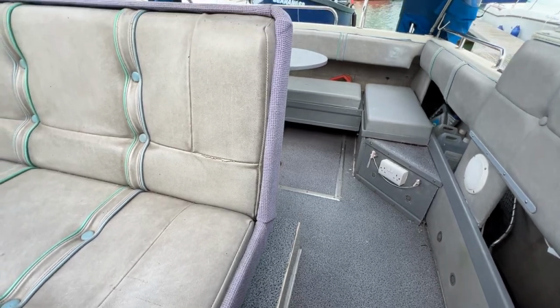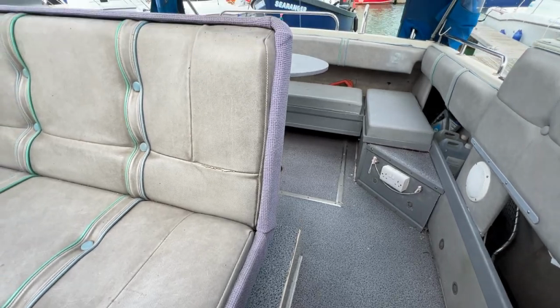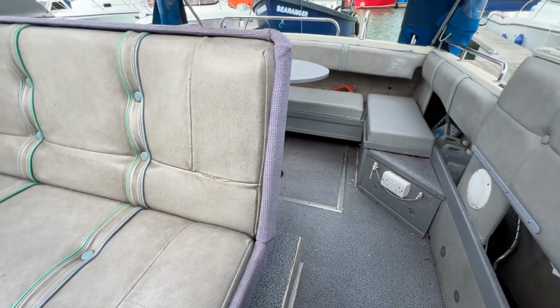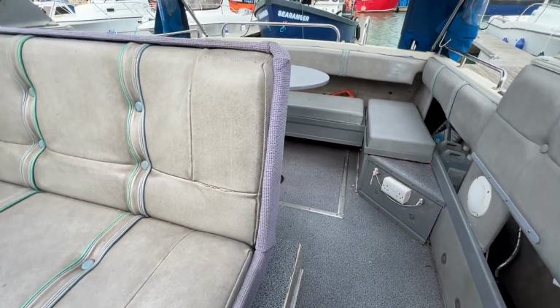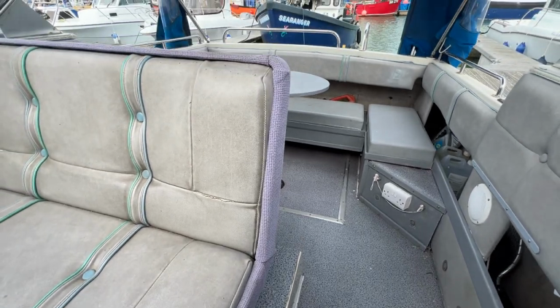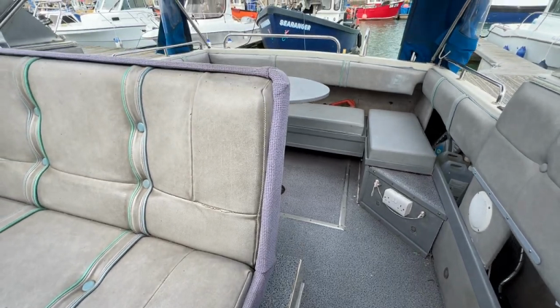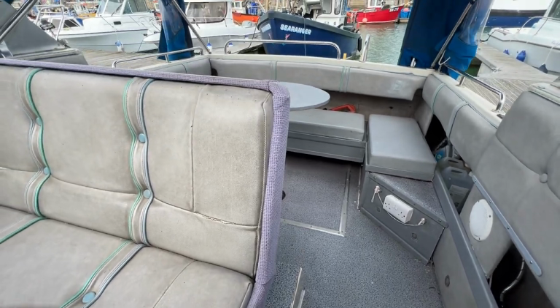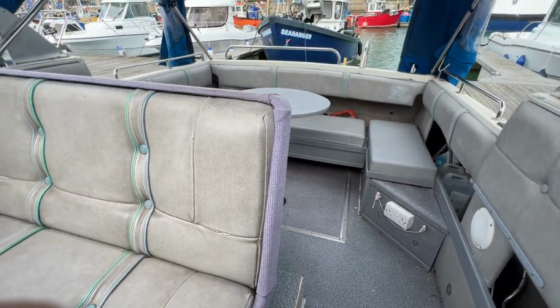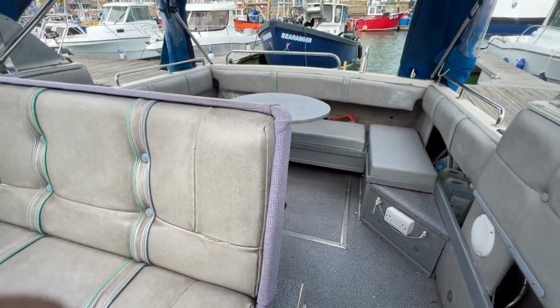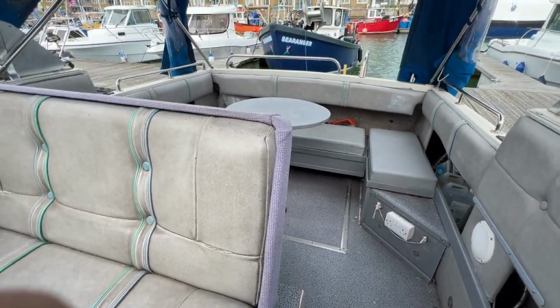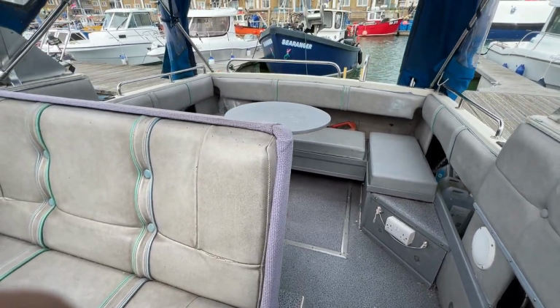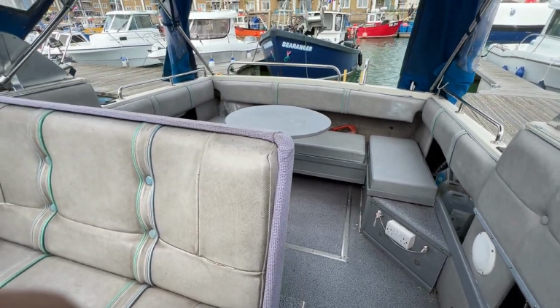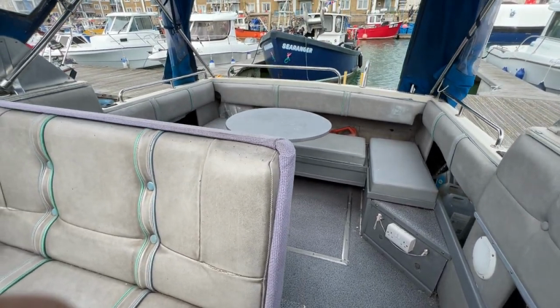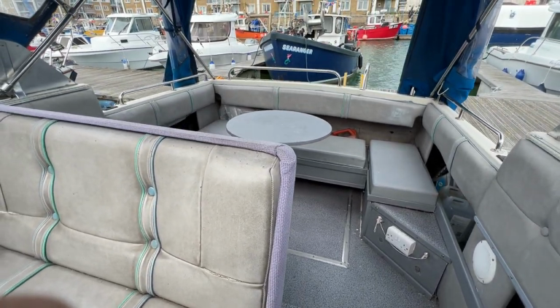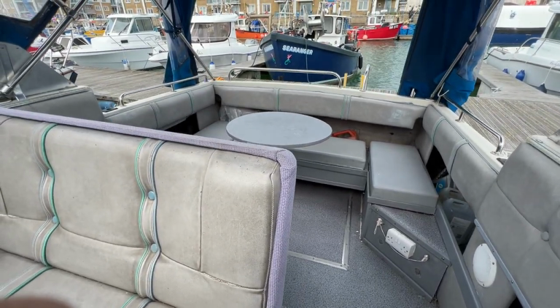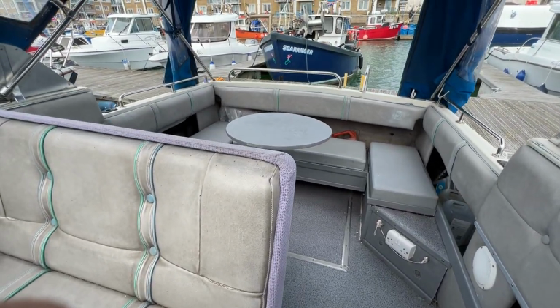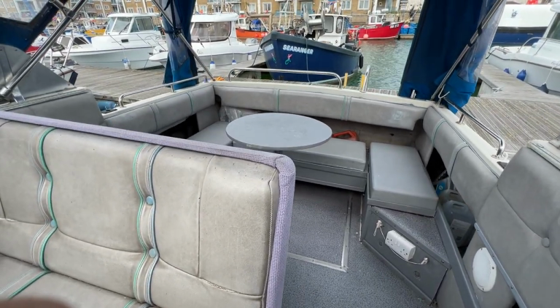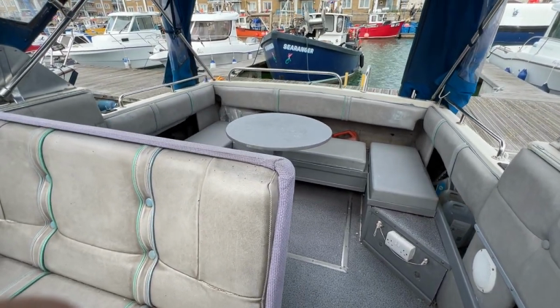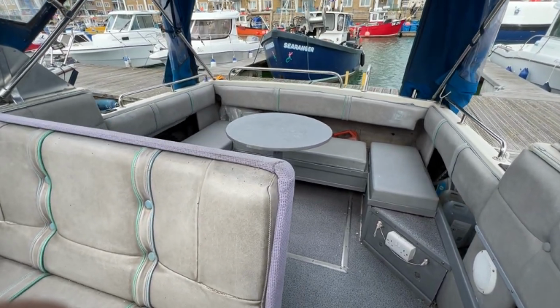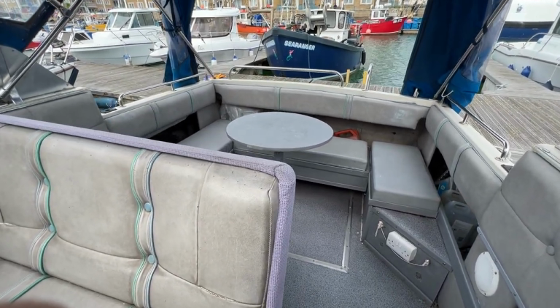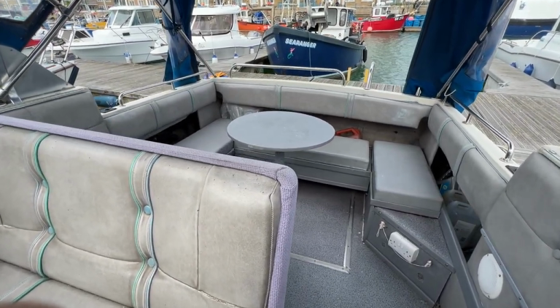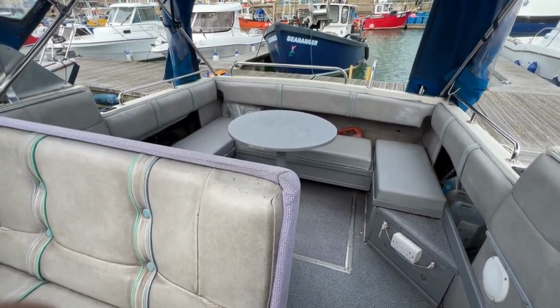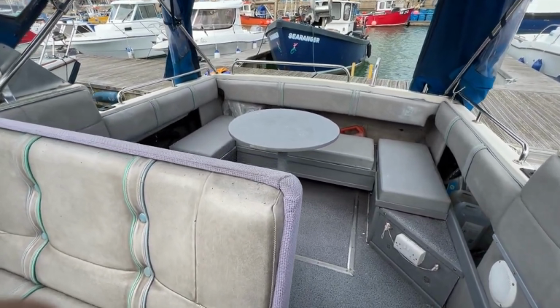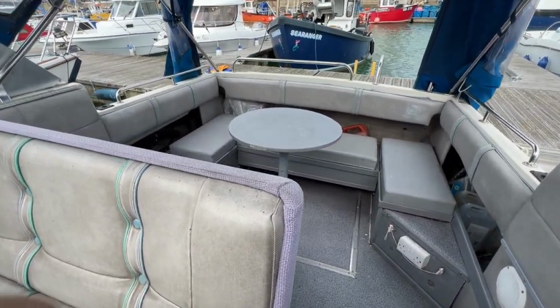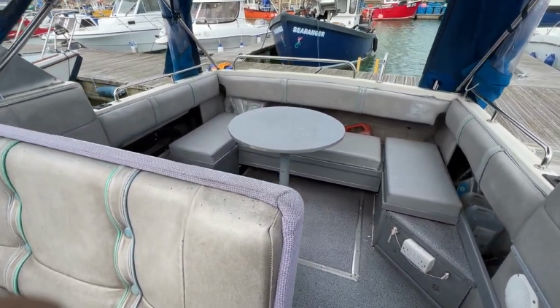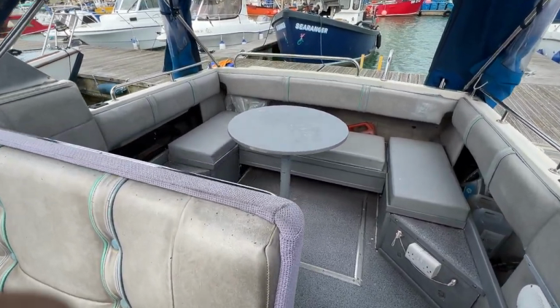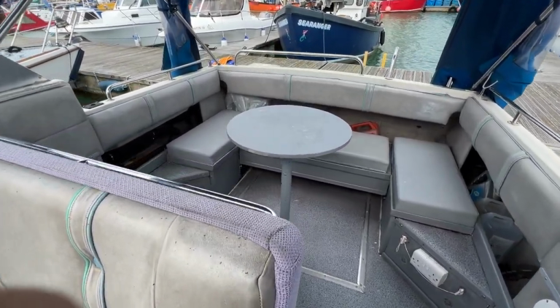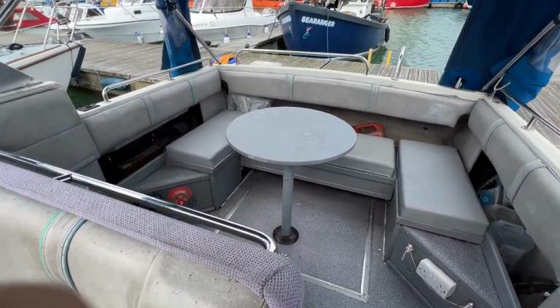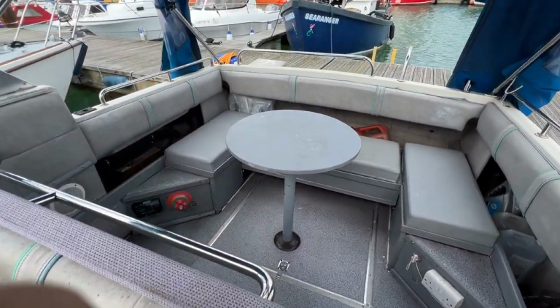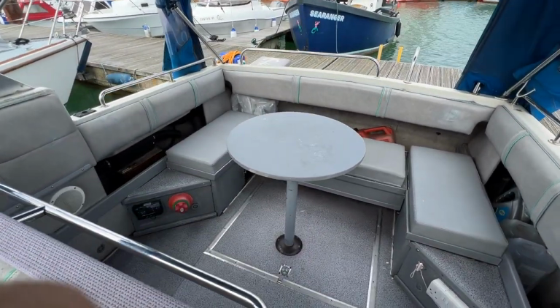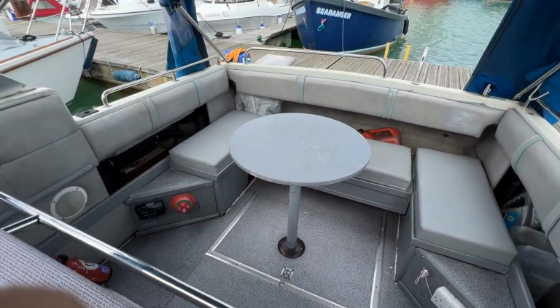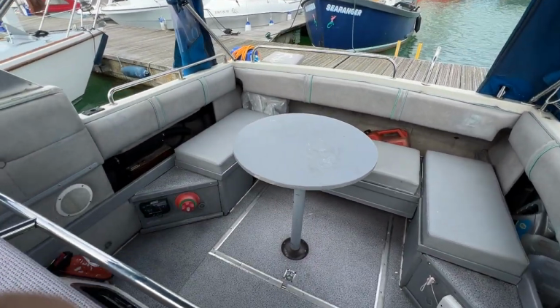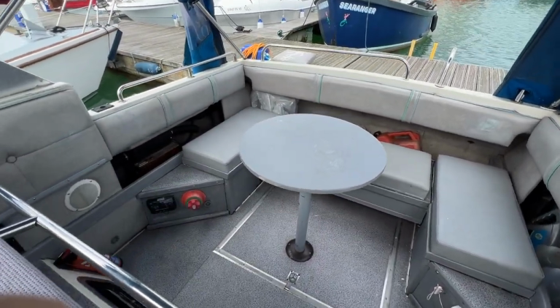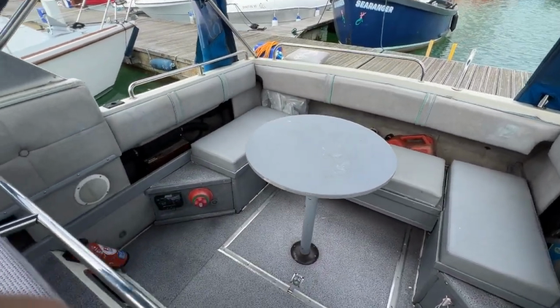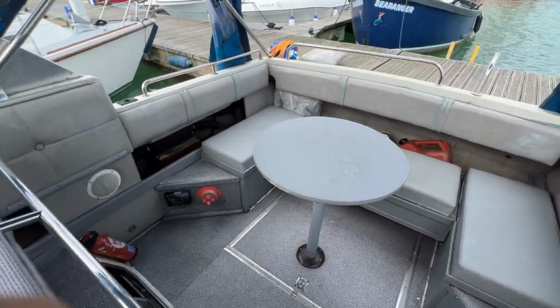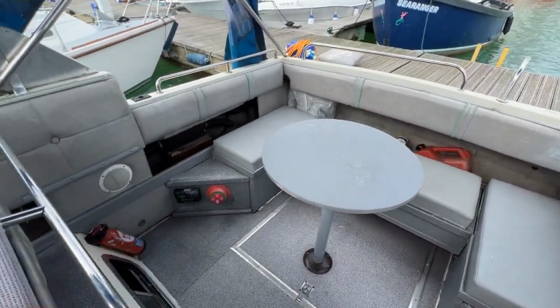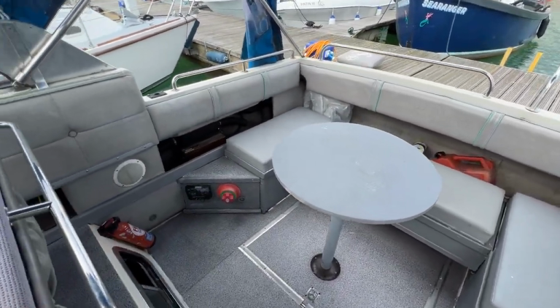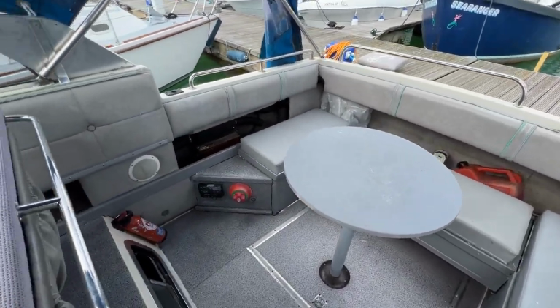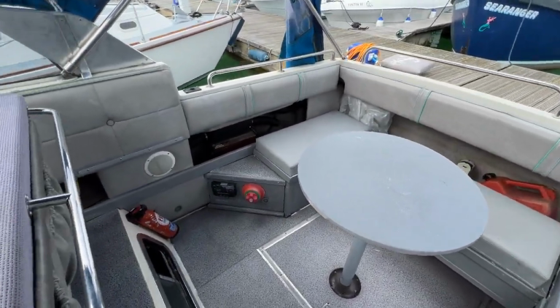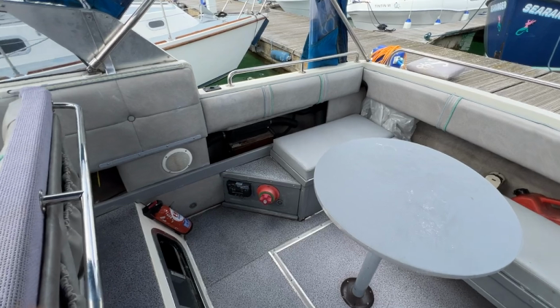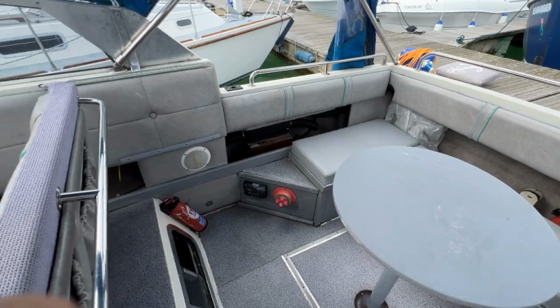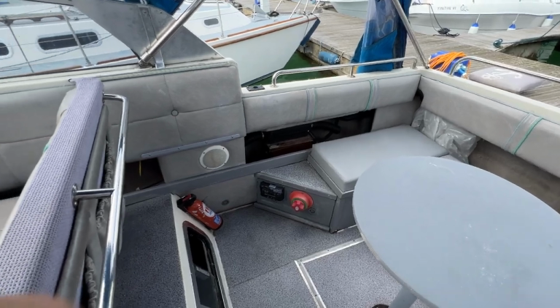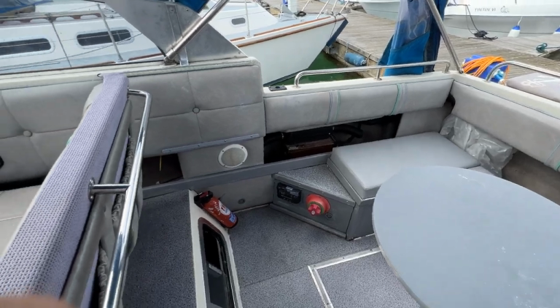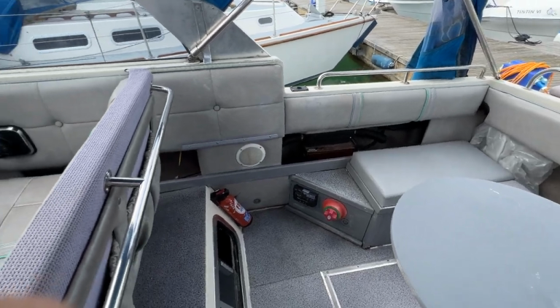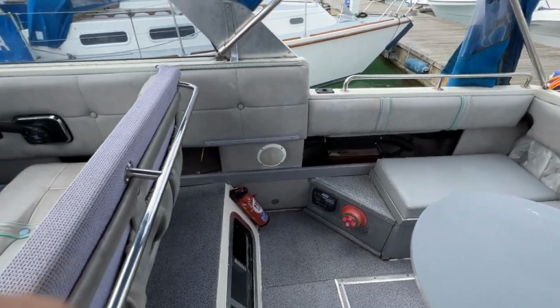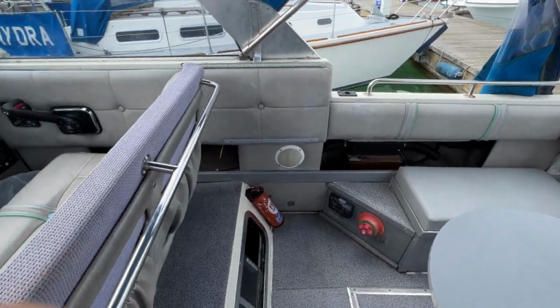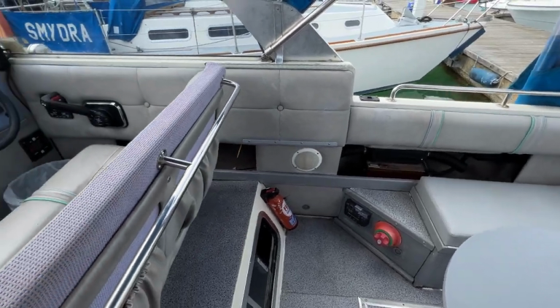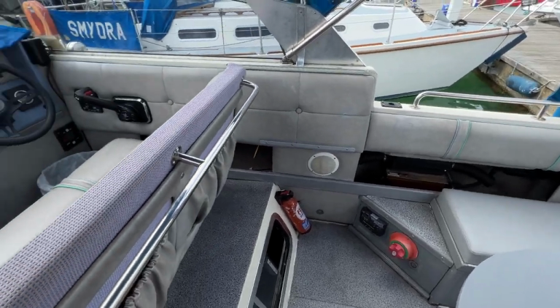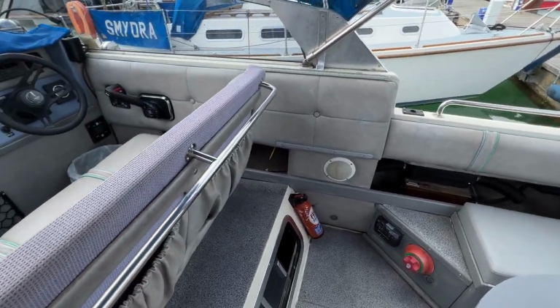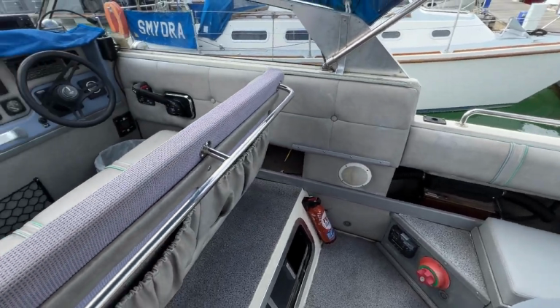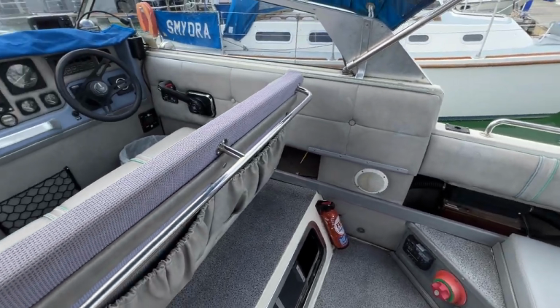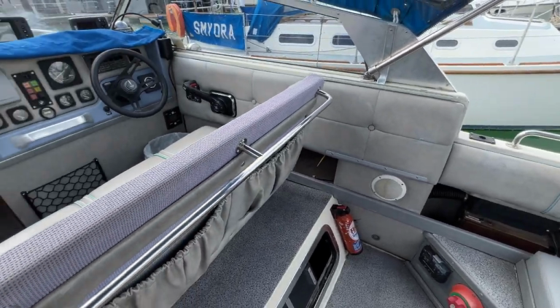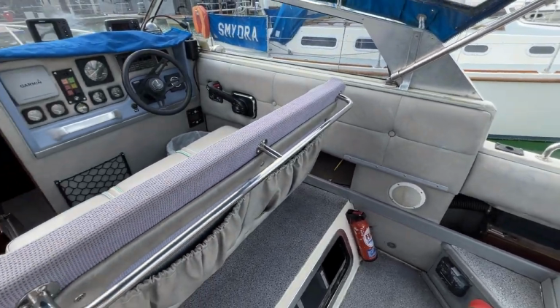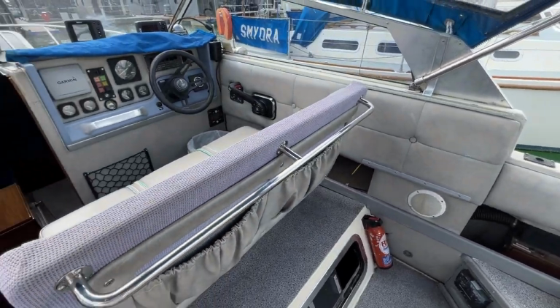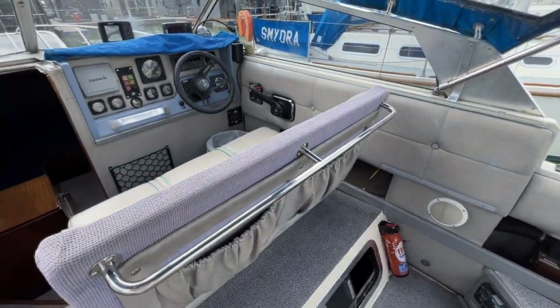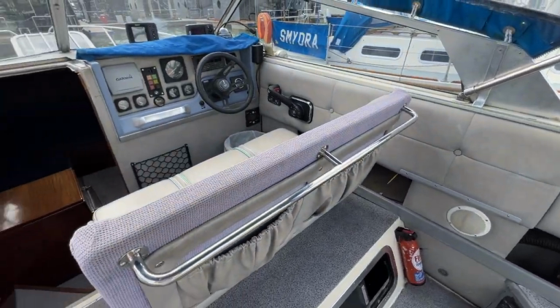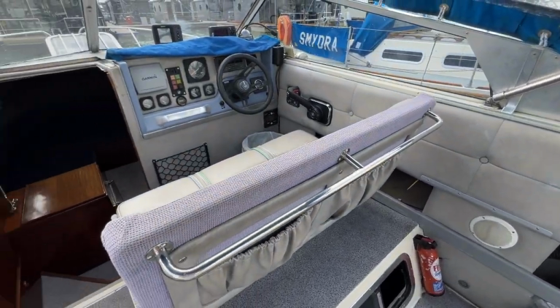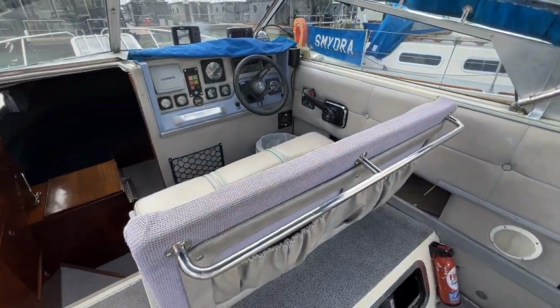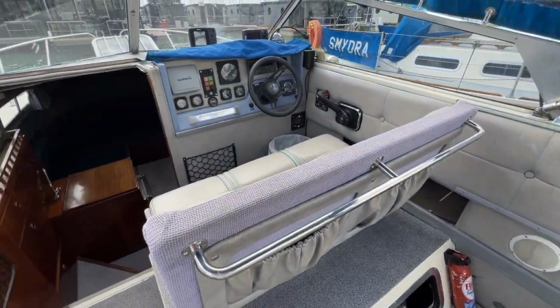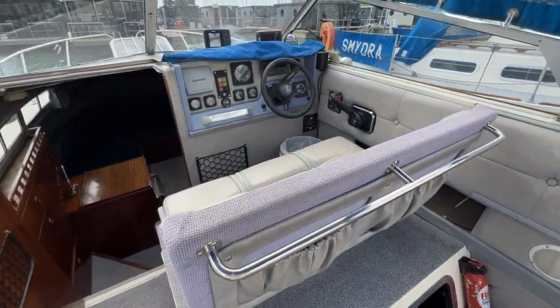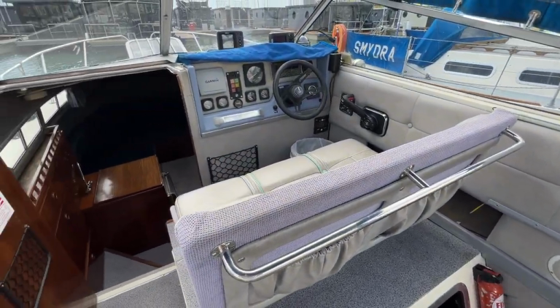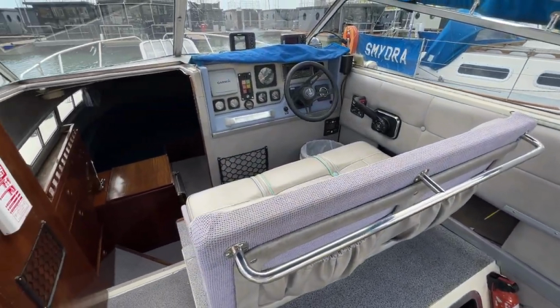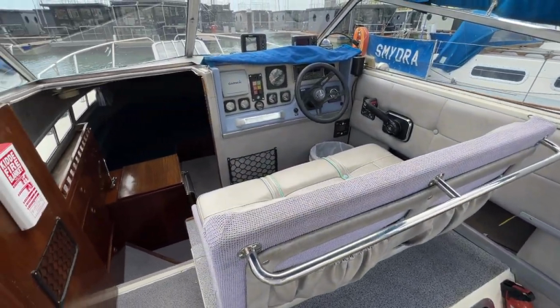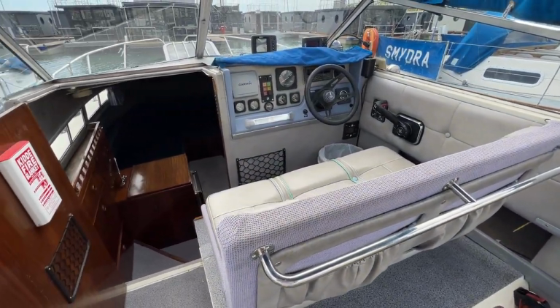This has been Tim from Boatshield Rockbrokers, taking you for a quick tour of the interior of this lovely Falcon powerboat. If you'd like any more information, just go to boatshieldbrighton.com where you'll find many more pictures, videos, and virtual reality. Thanks for watching.